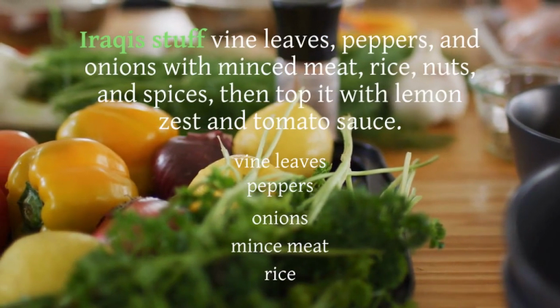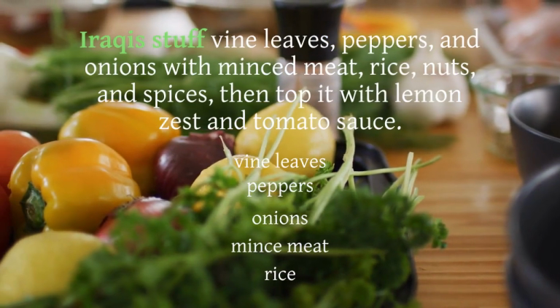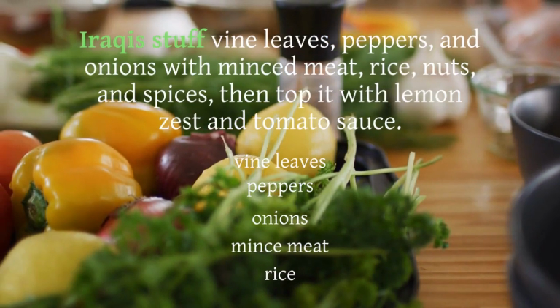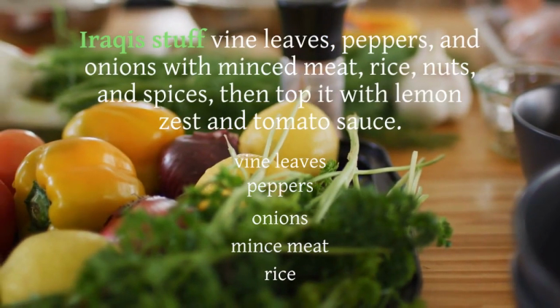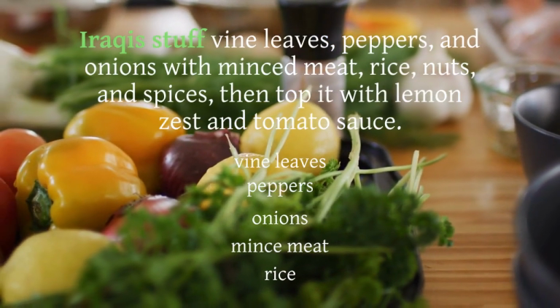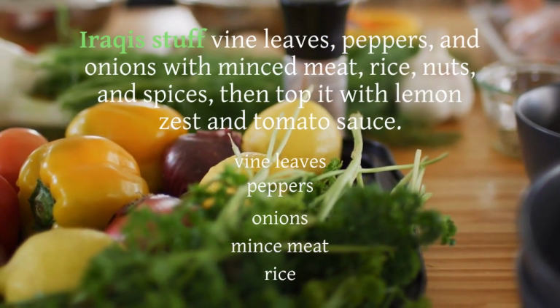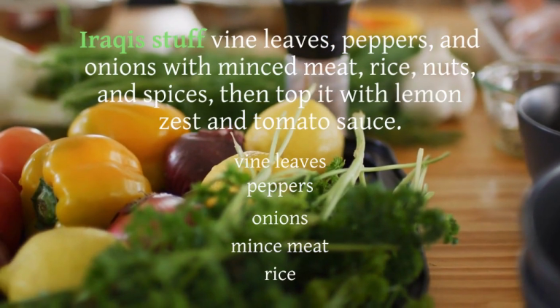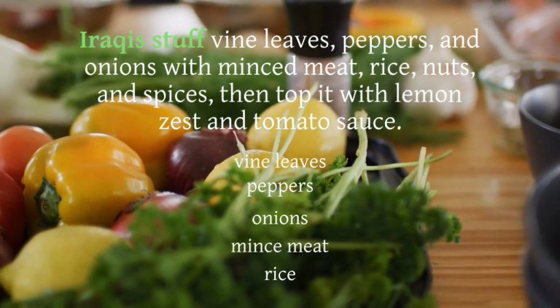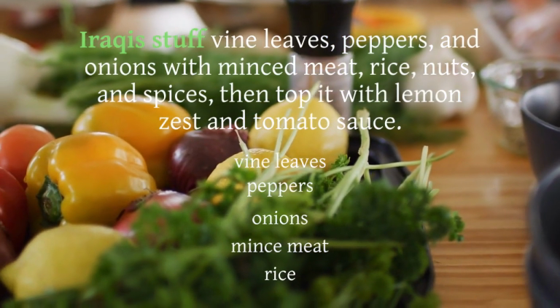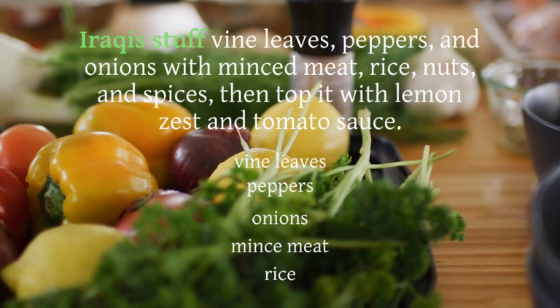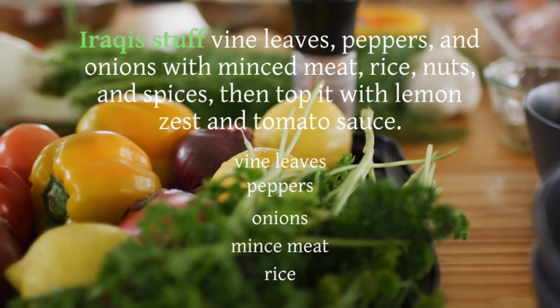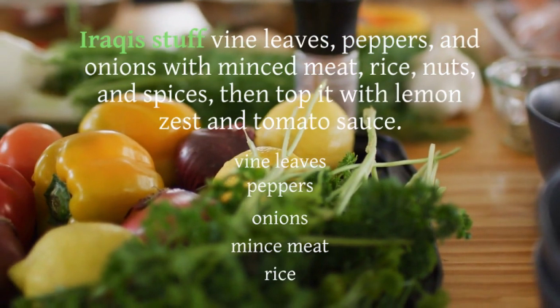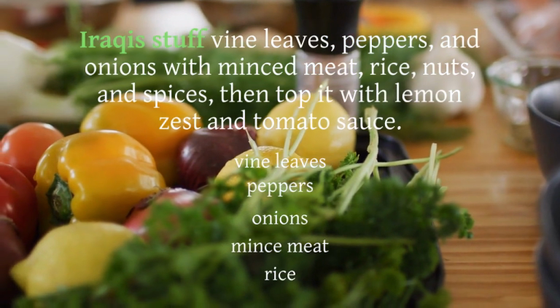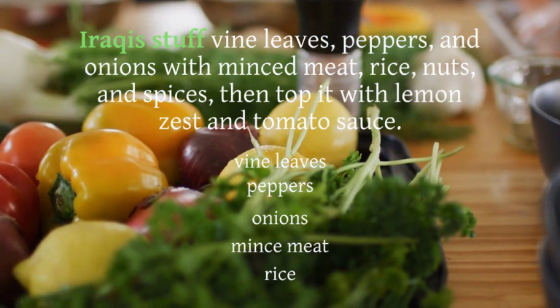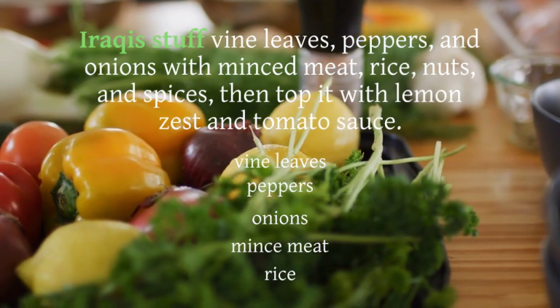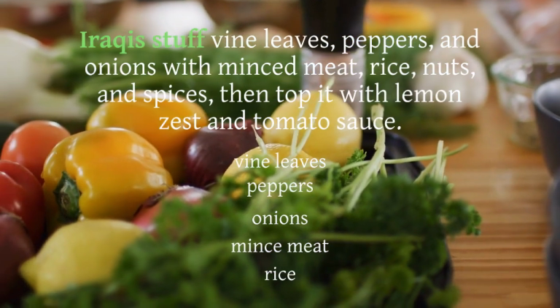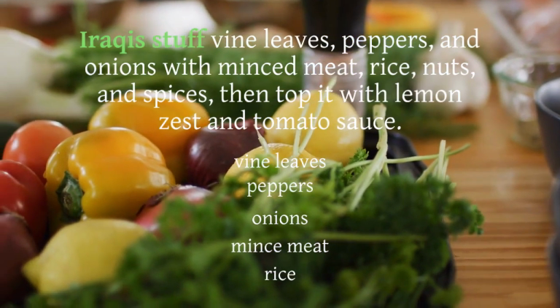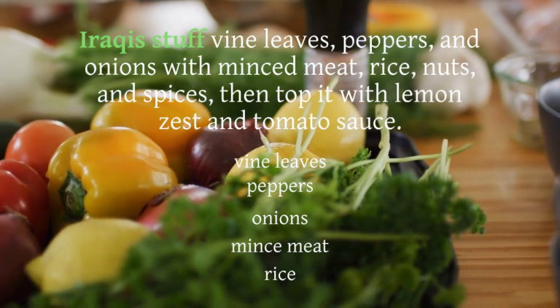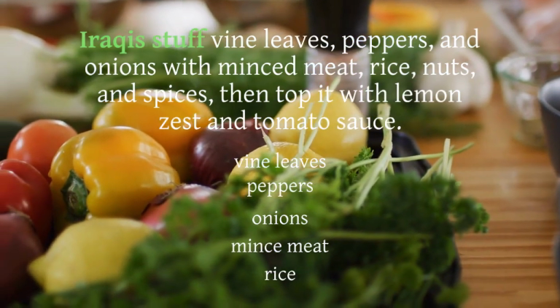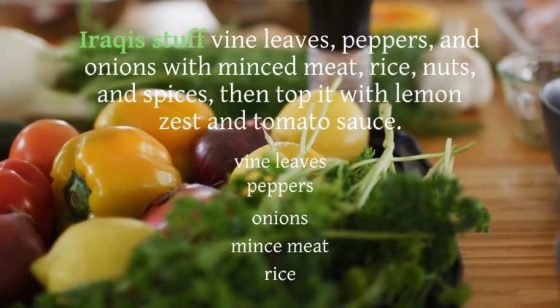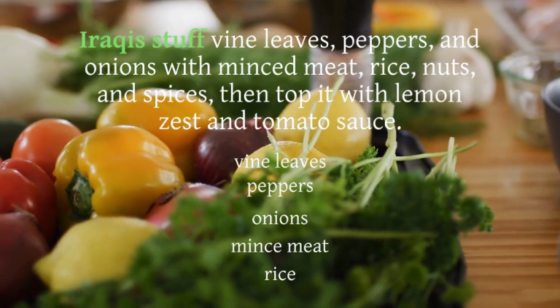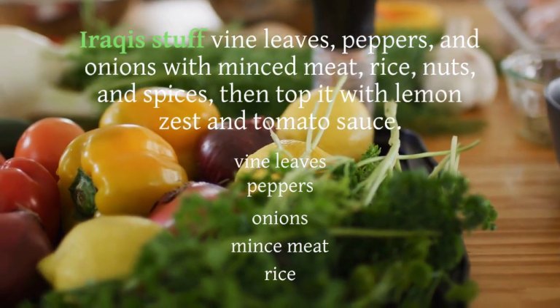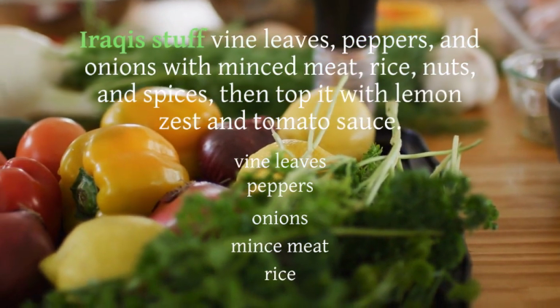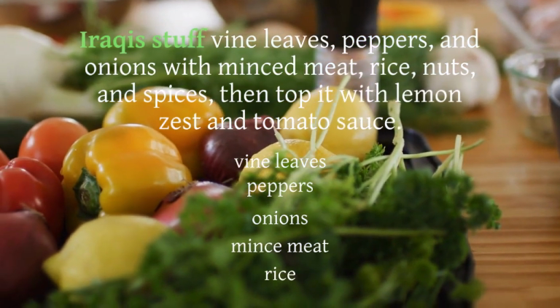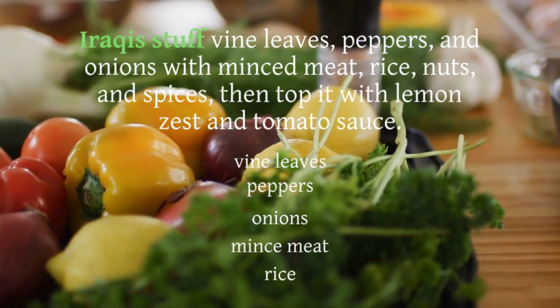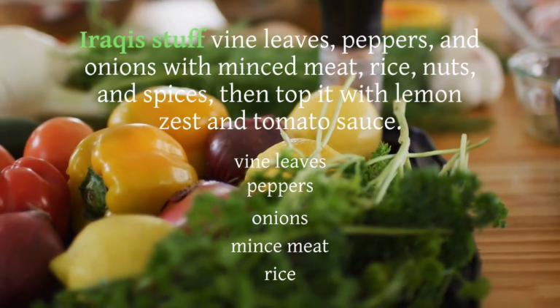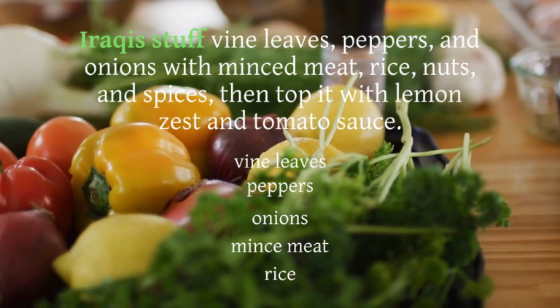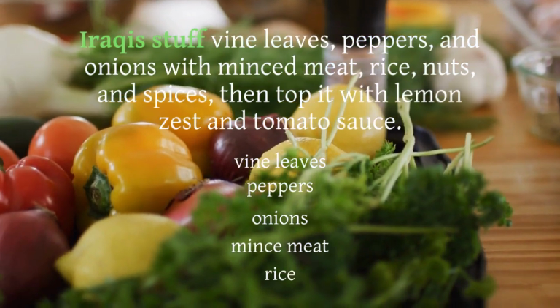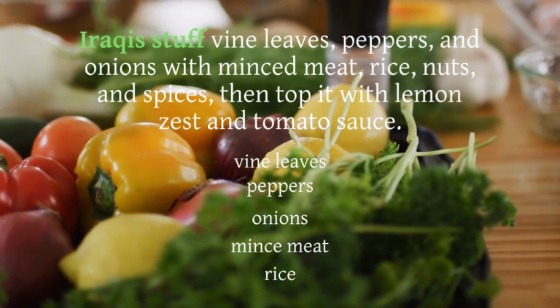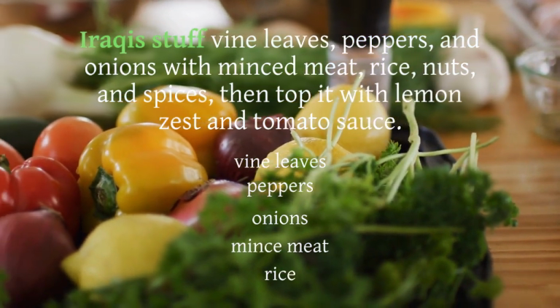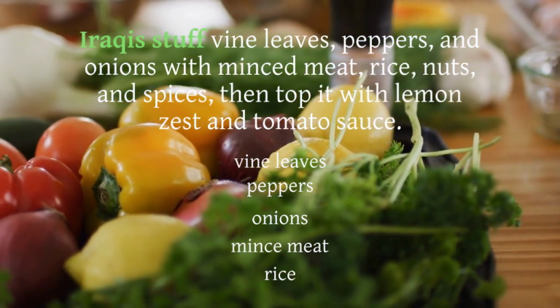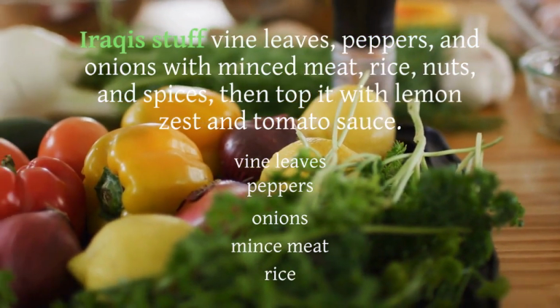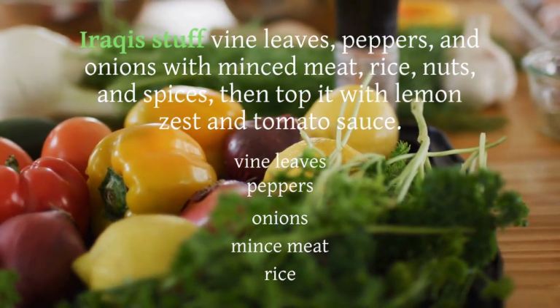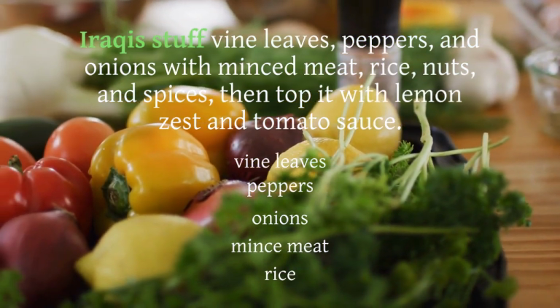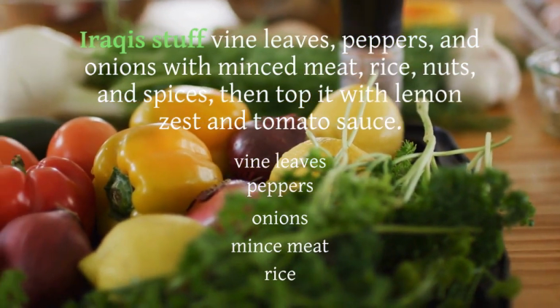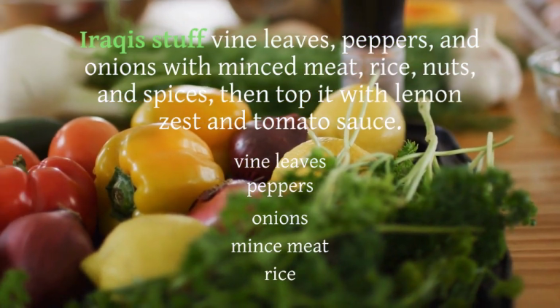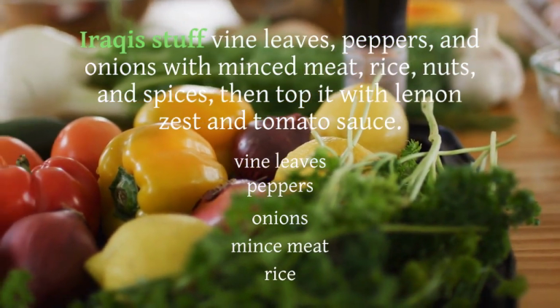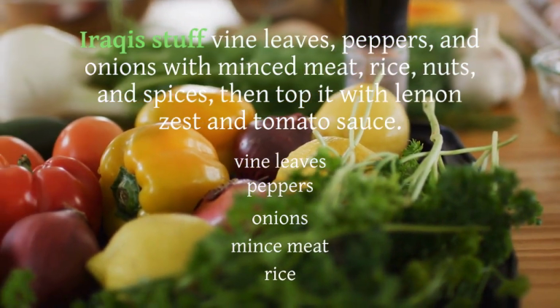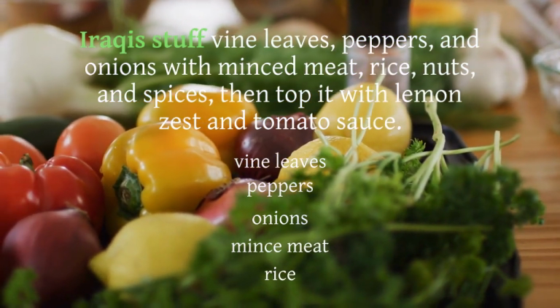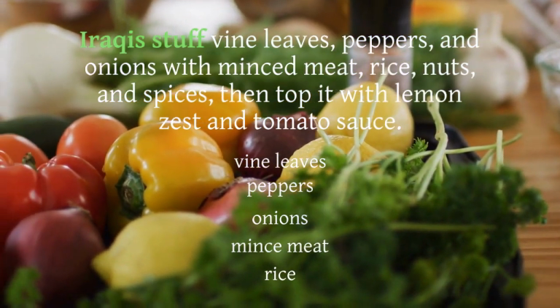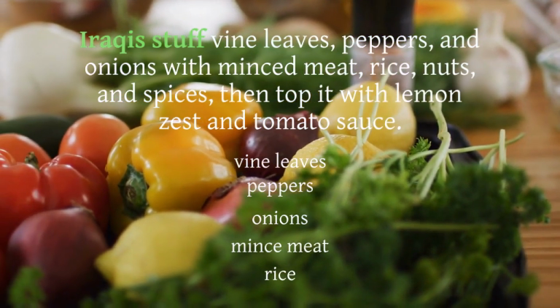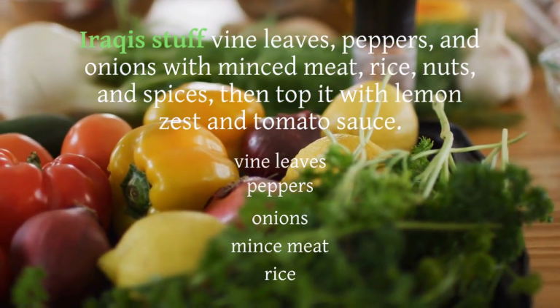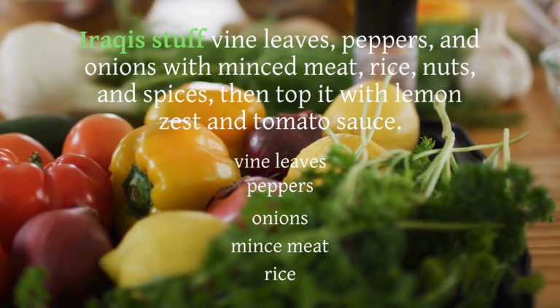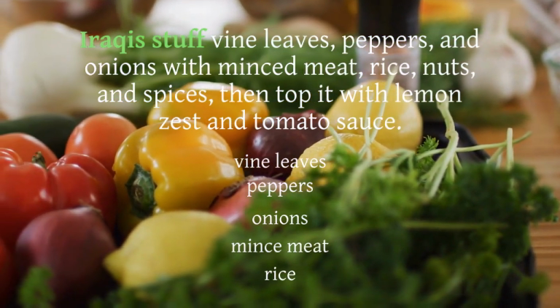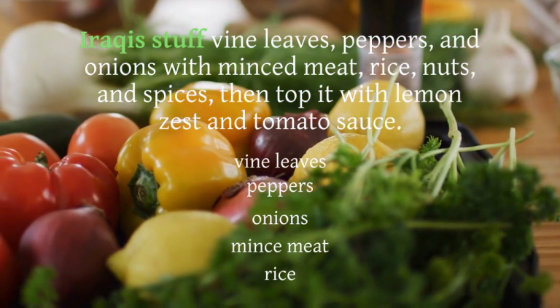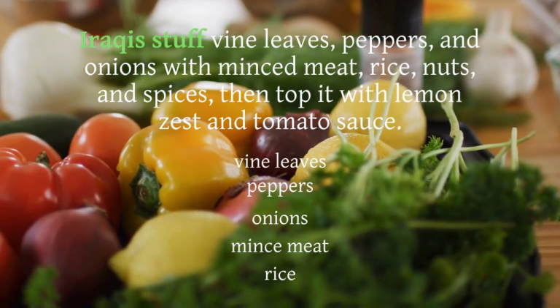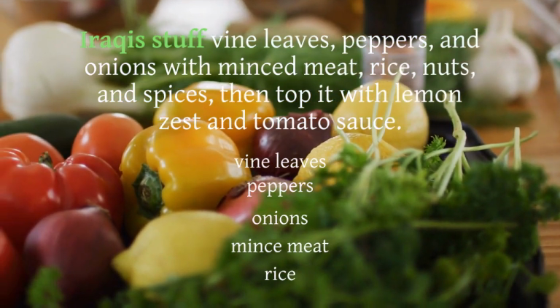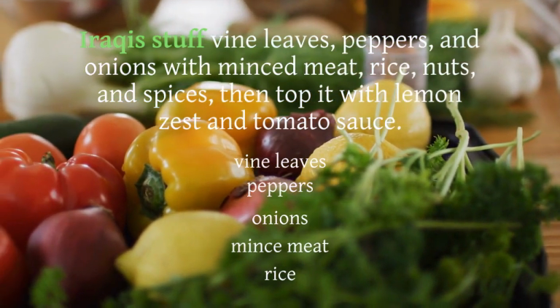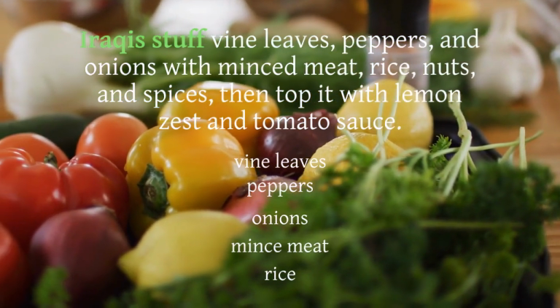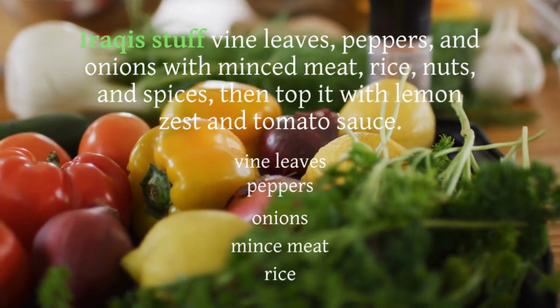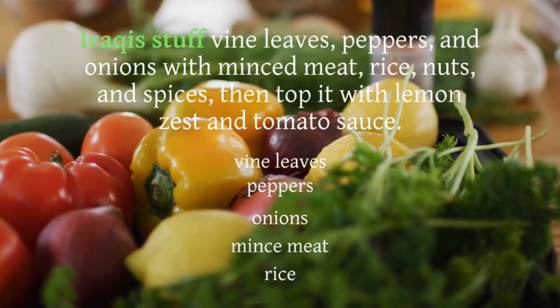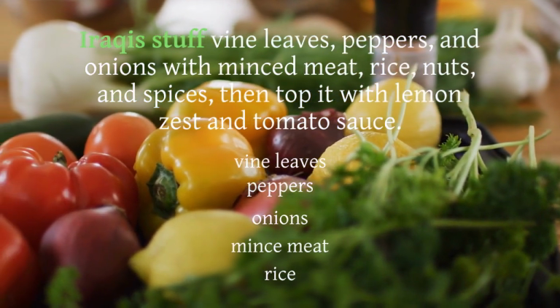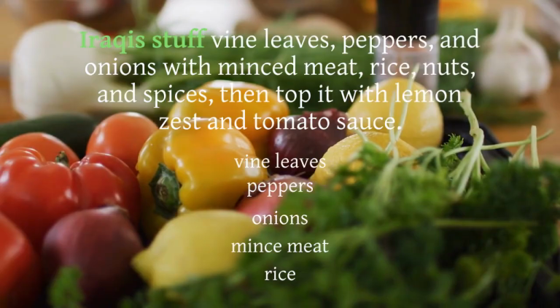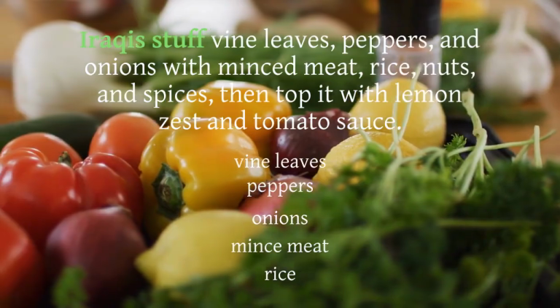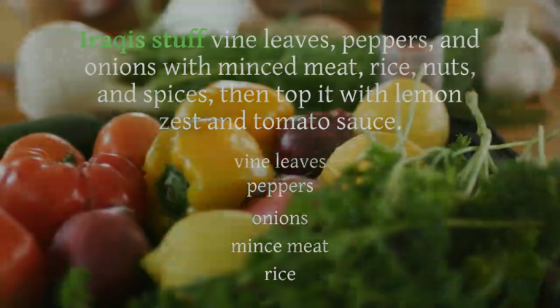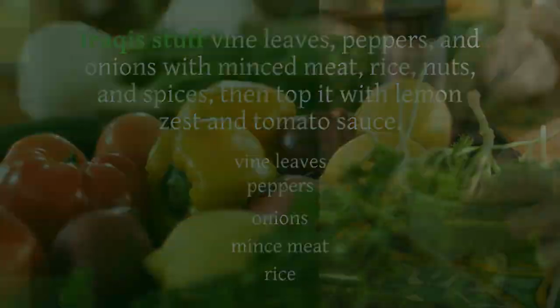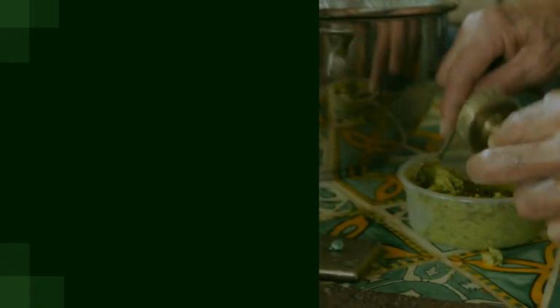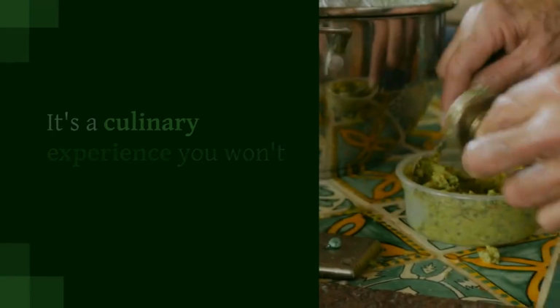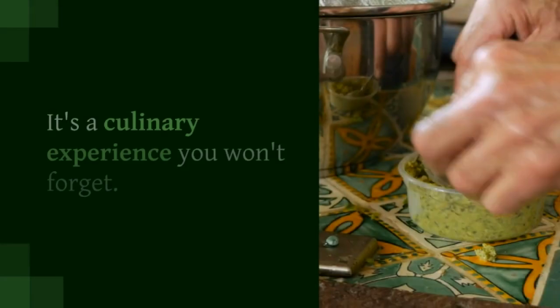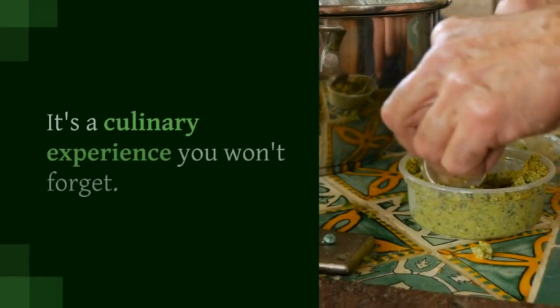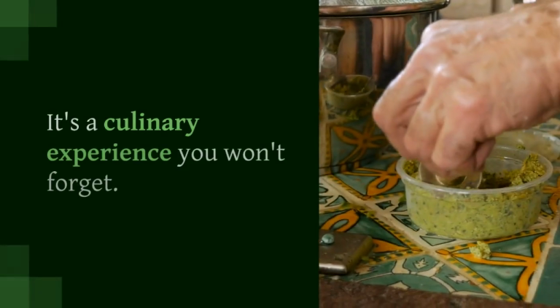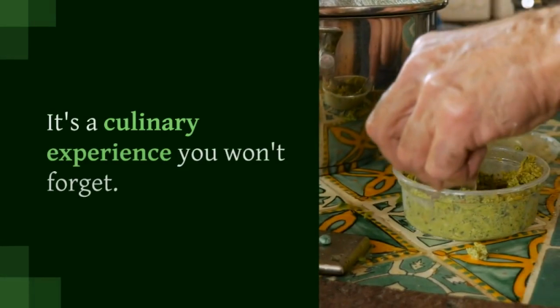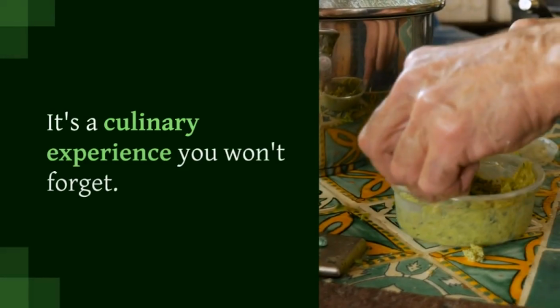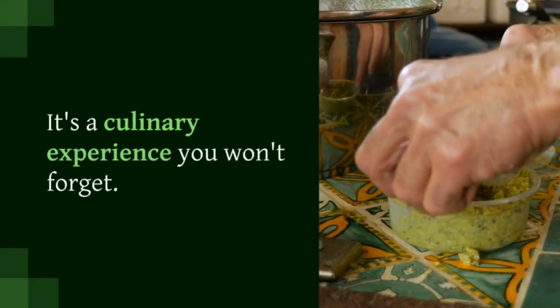Iraqi dolma is the gem of Iraqi cuisine. Iraqis stuff fine leaves, peppers, and onions with minced meat, rice, nuts, and spices, then top it with lemon zest and tomato sauce. It's a culinary experience you won't forget.